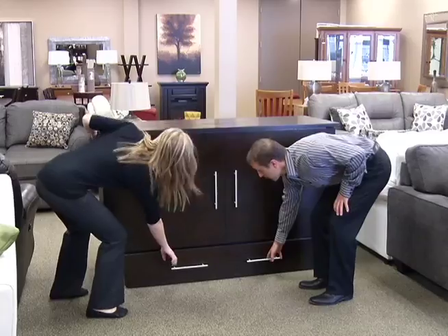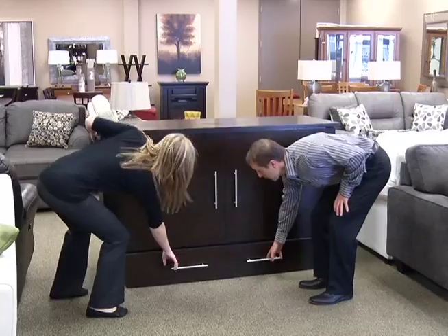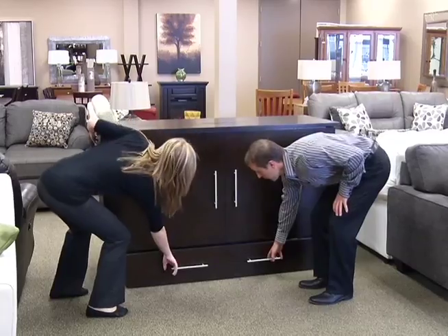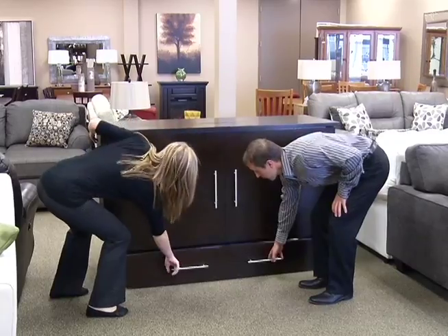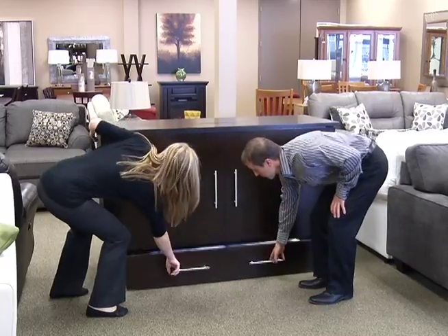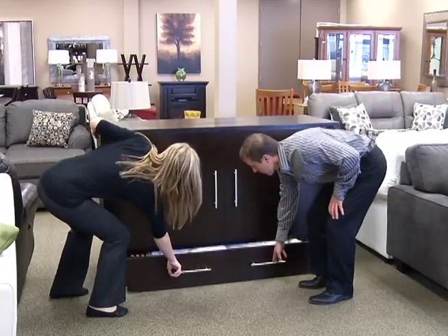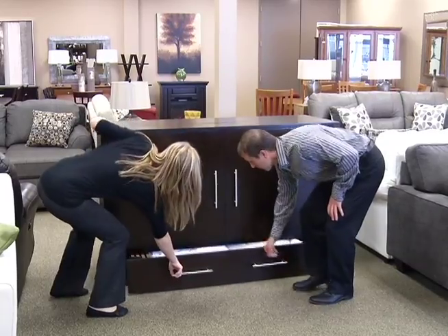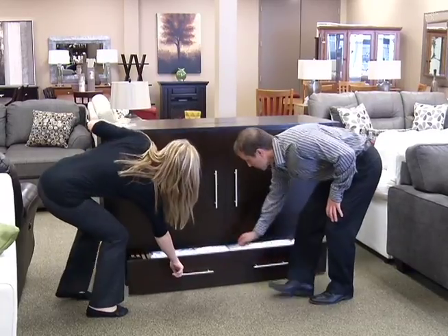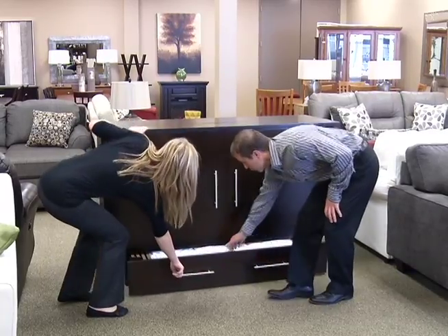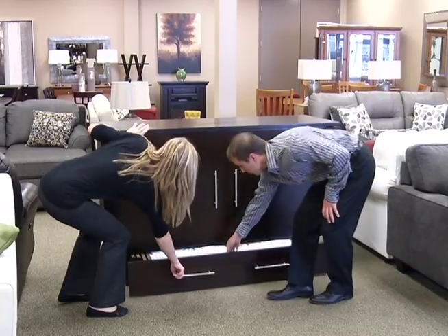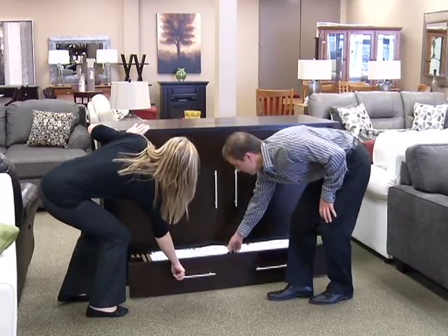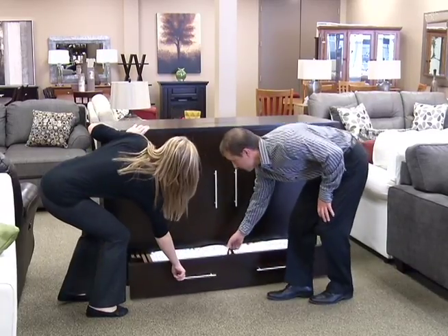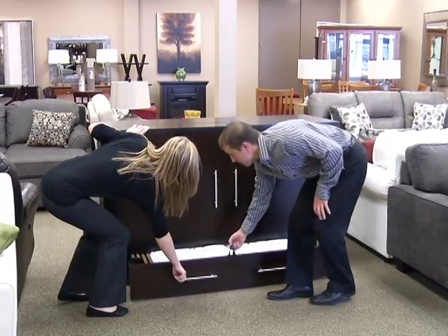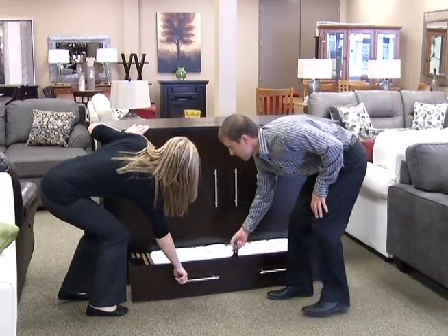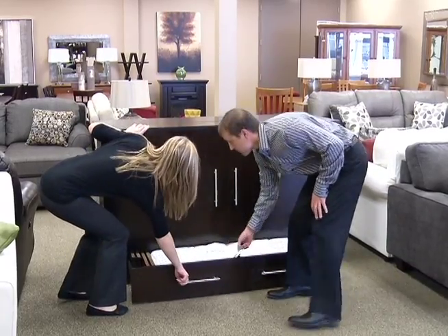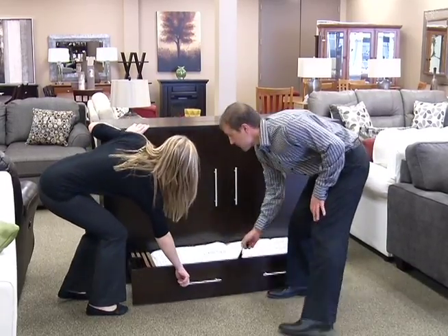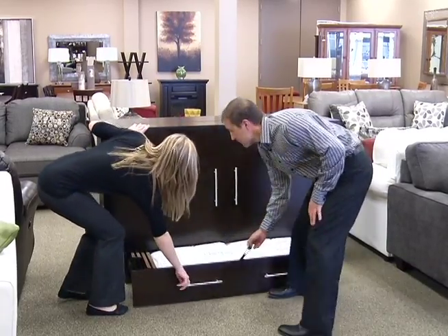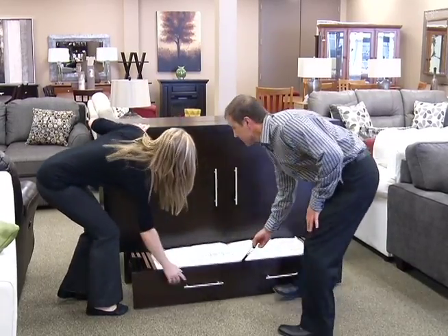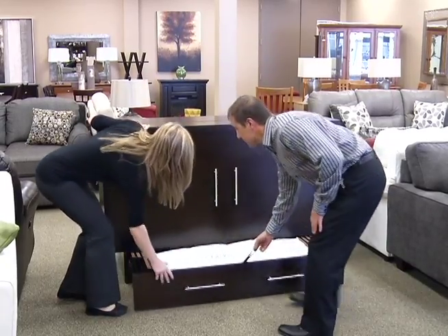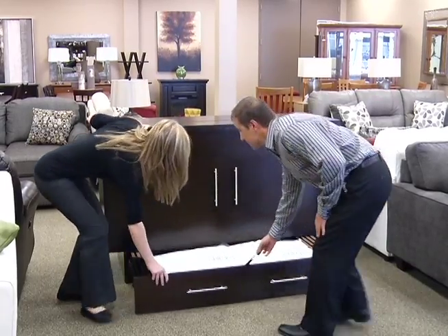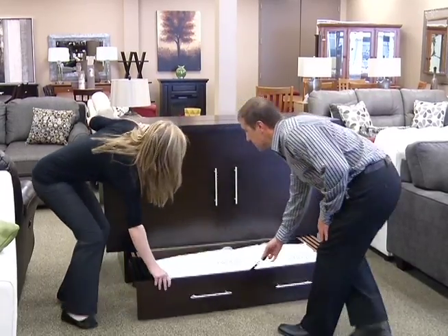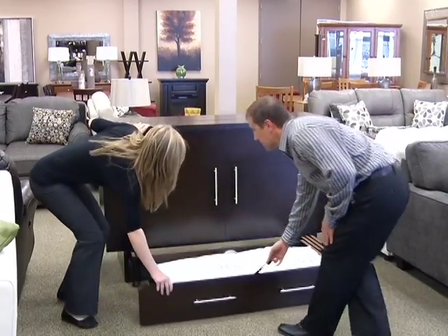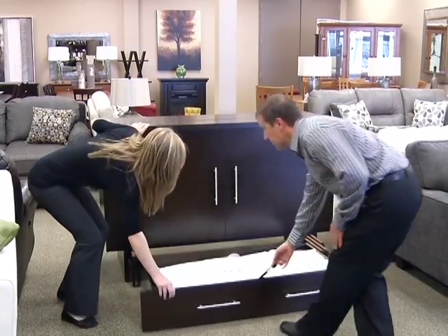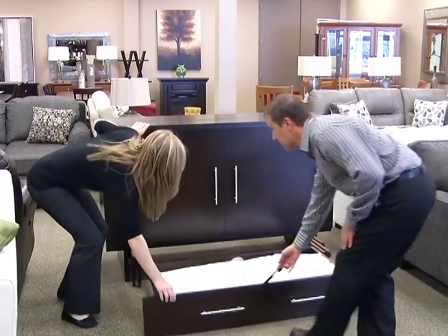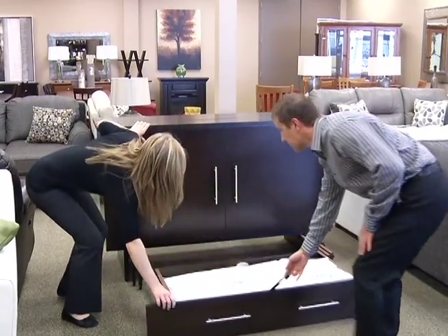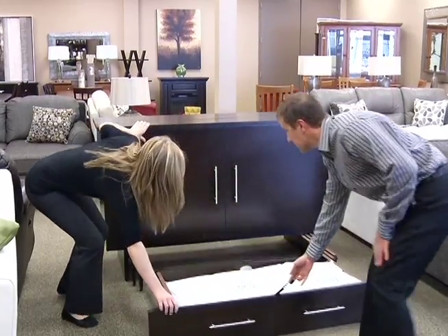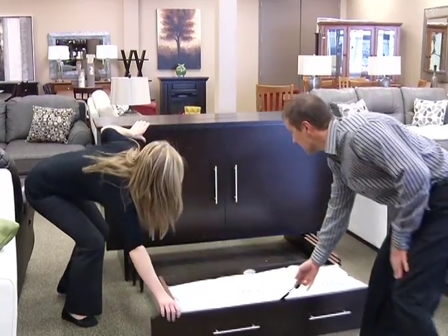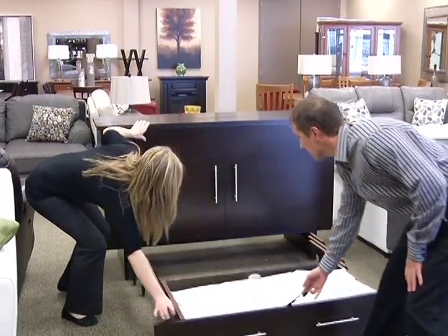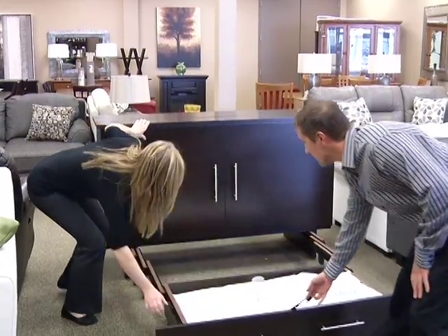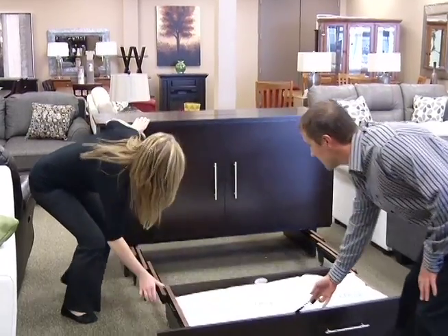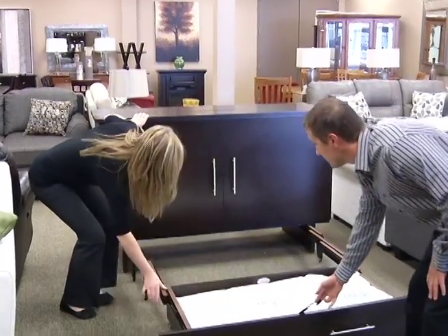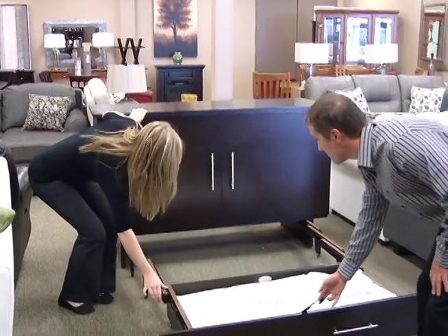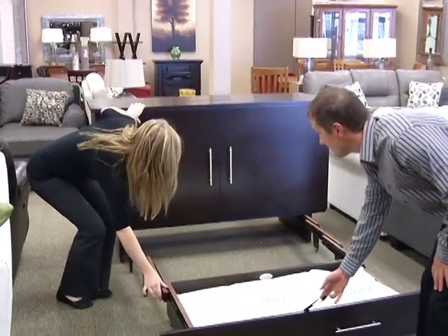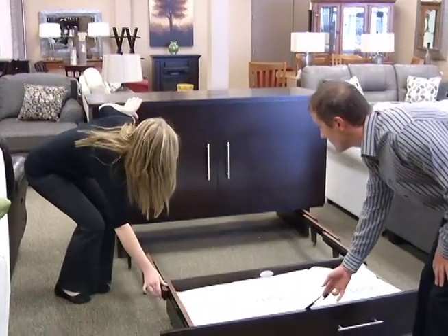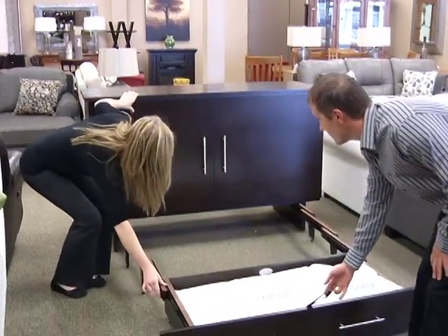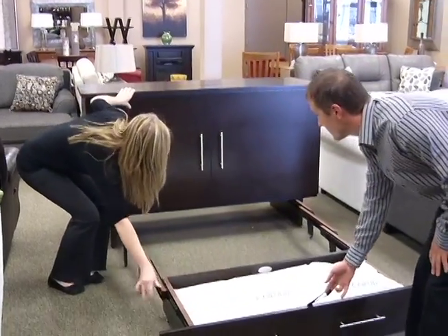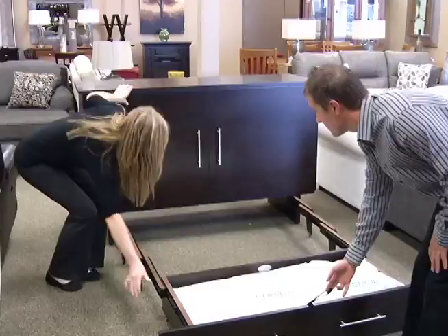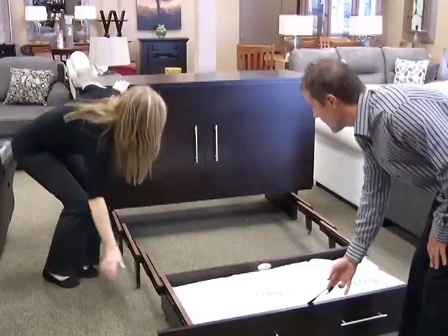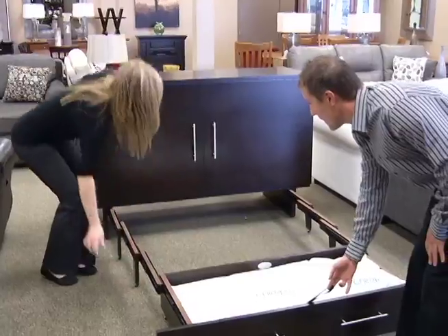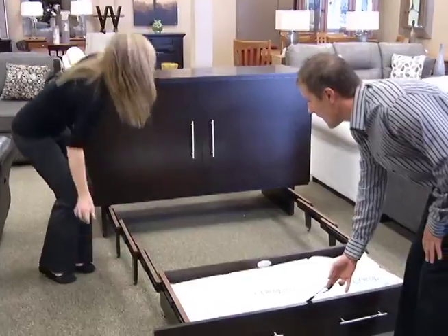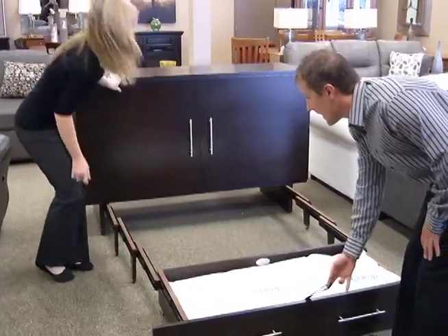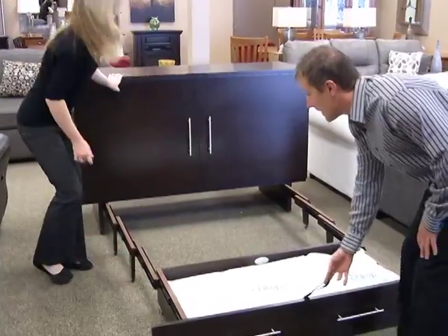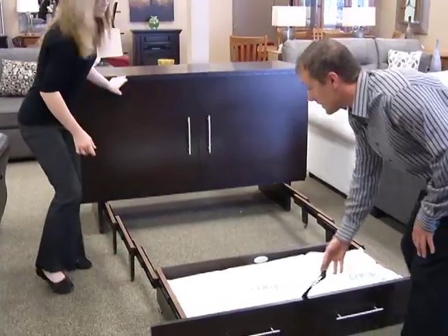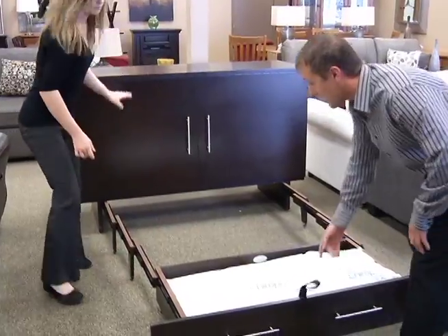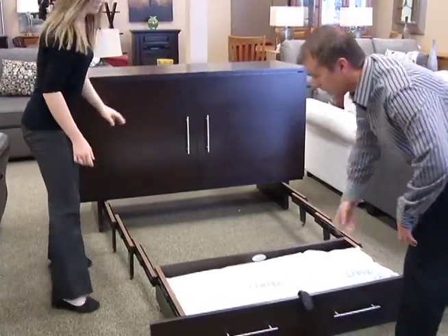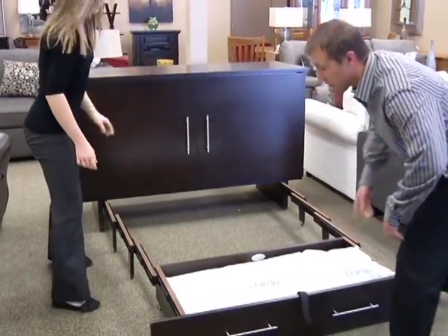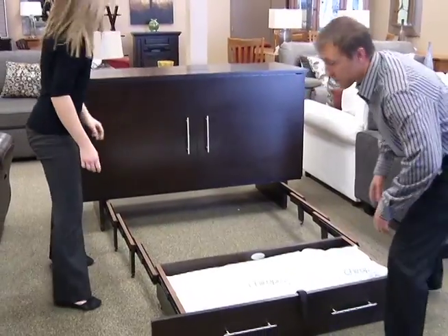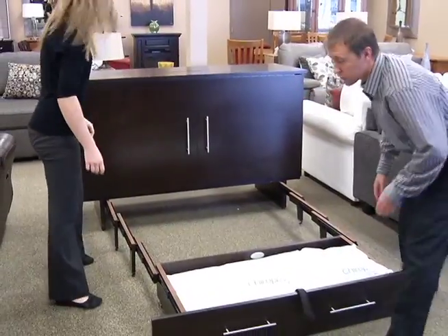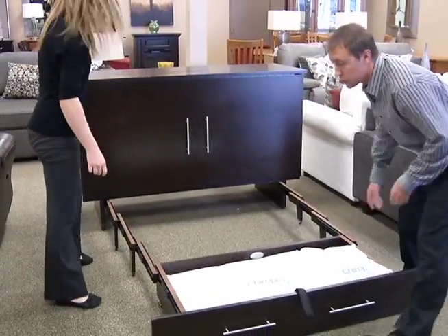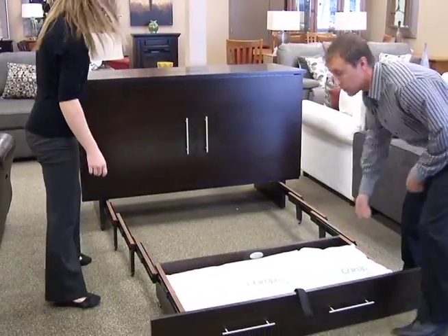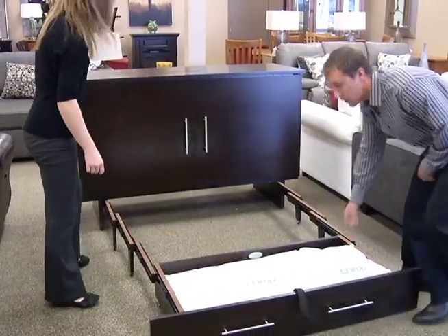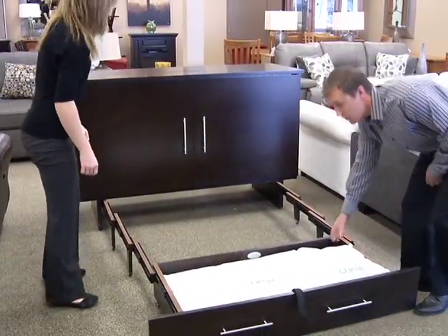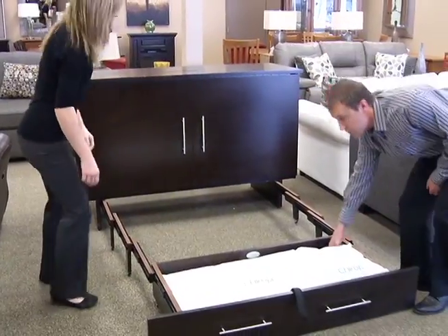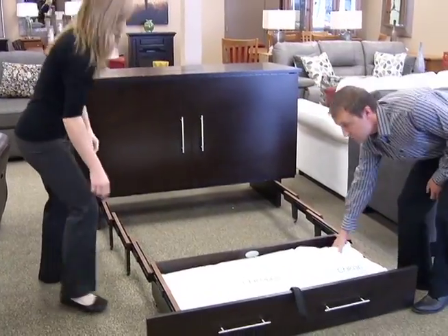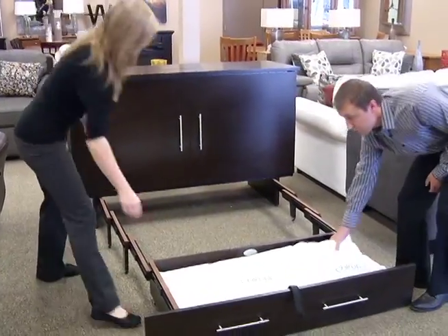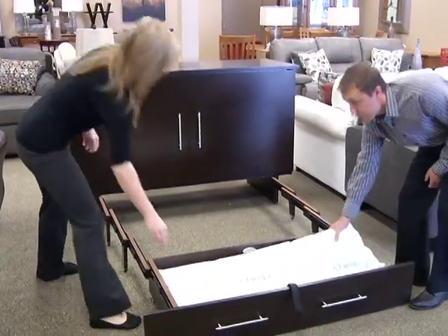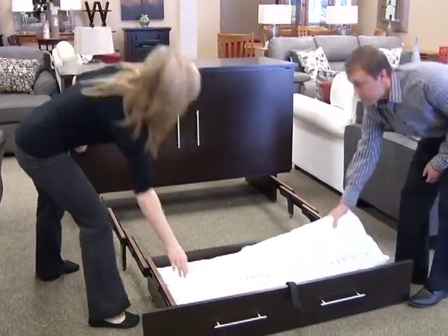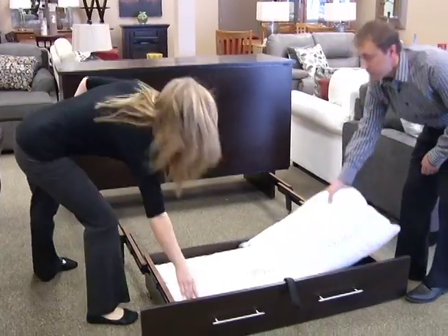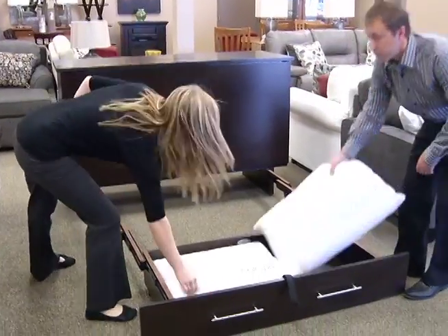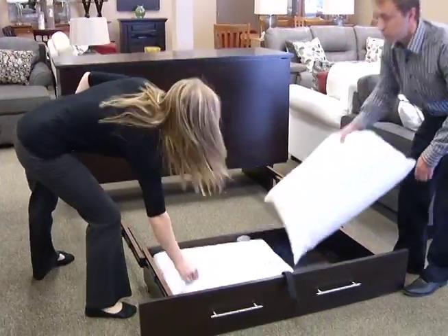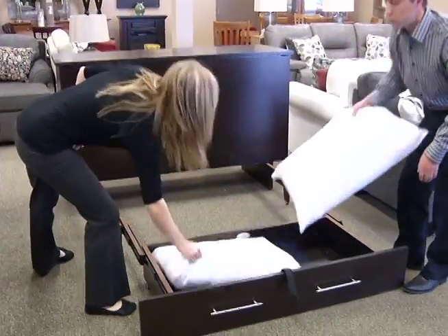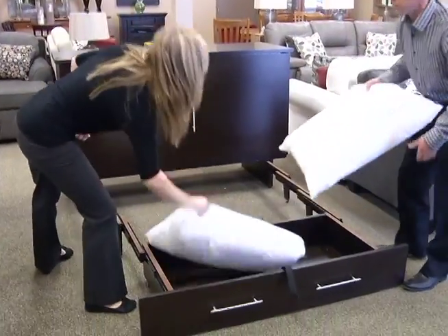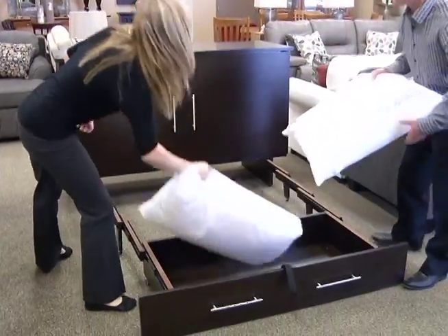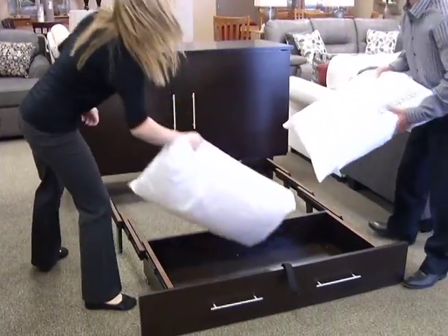Let's pull out the bottom drawer. Inside there, there are two pillows for storage.